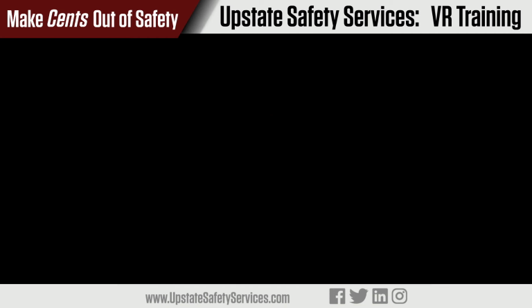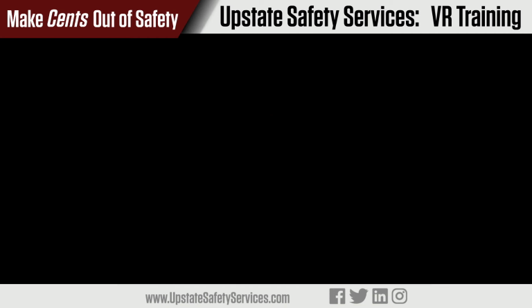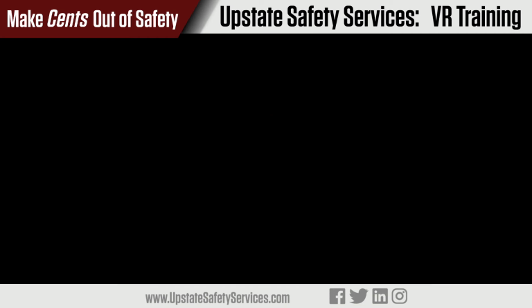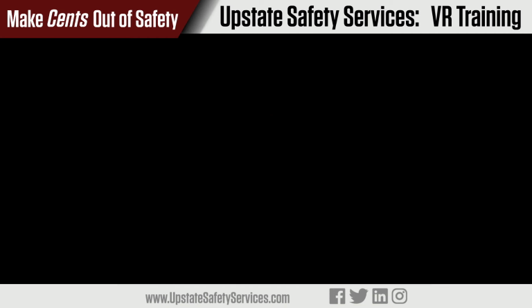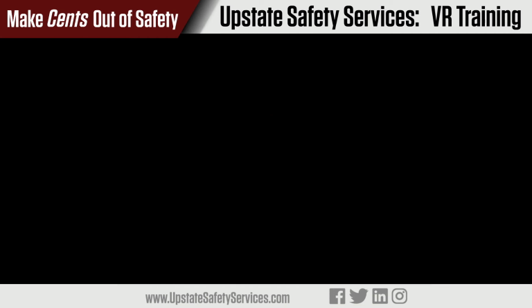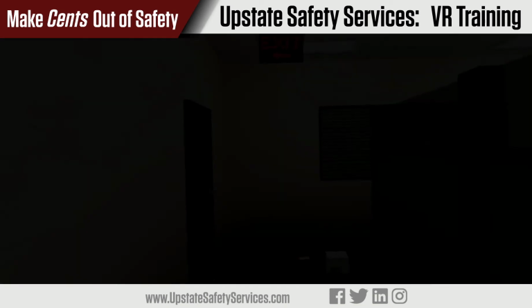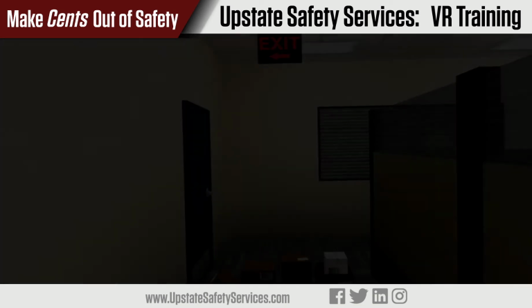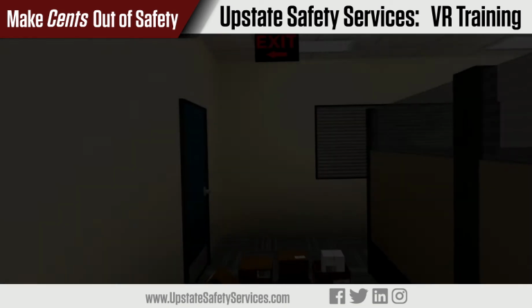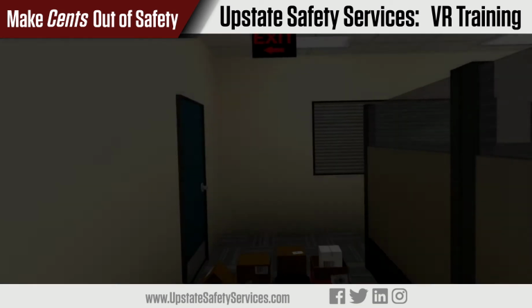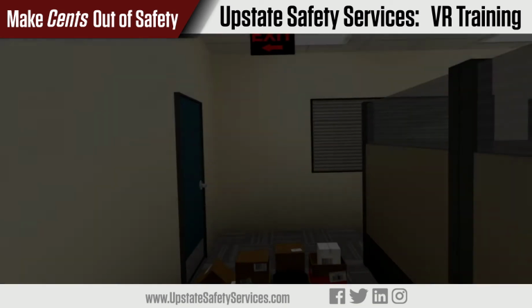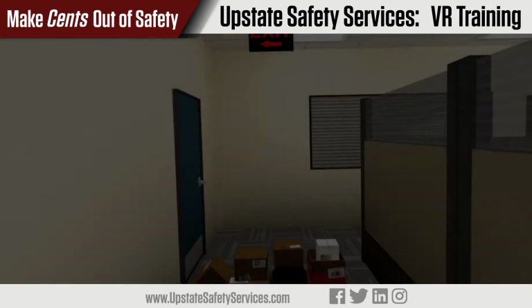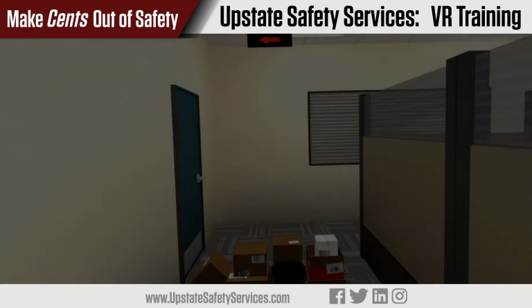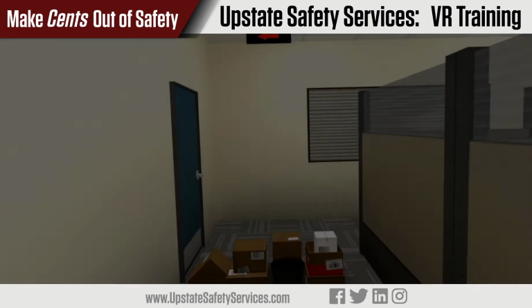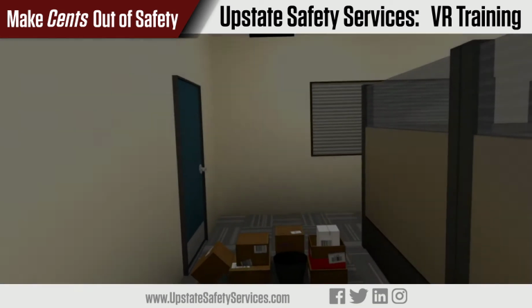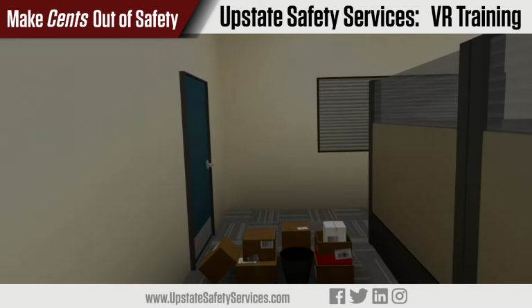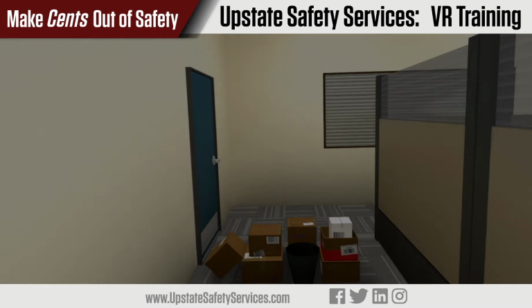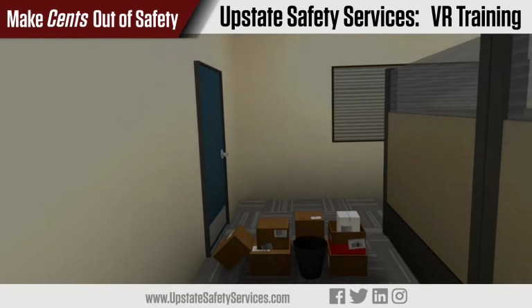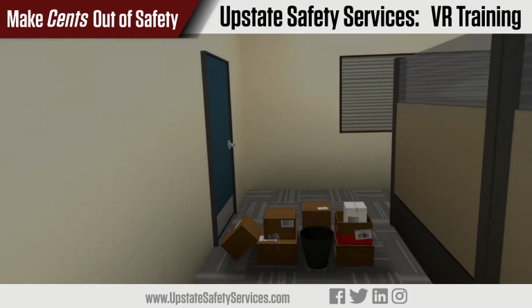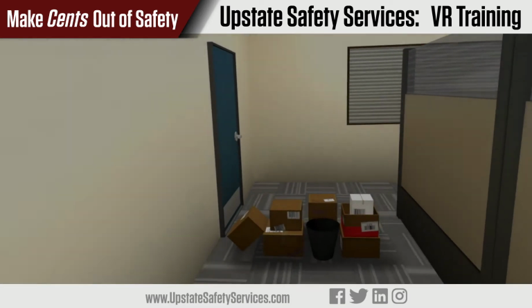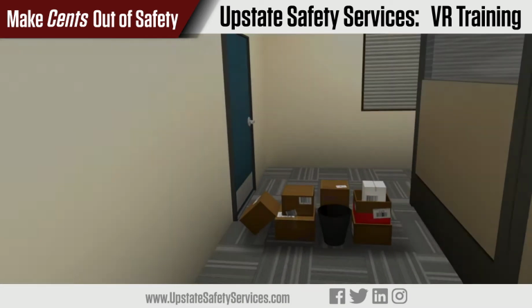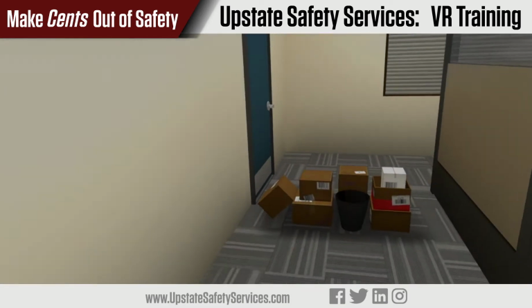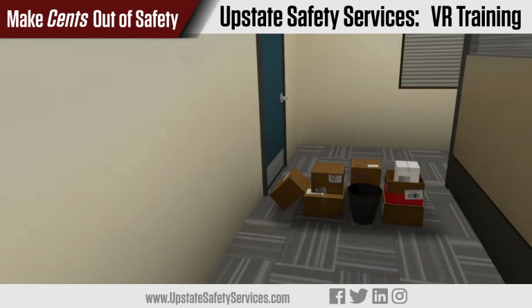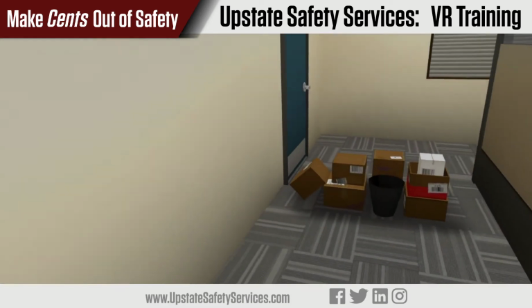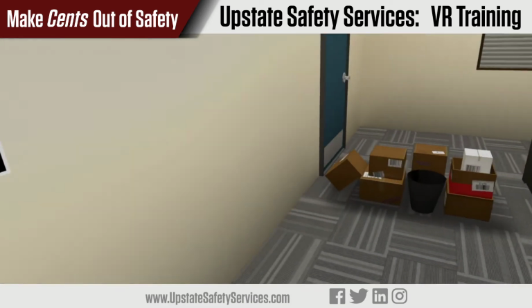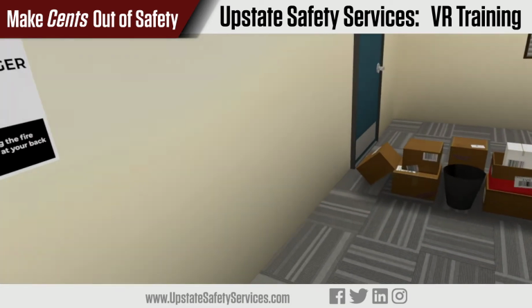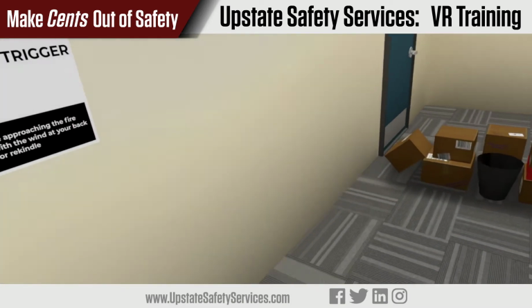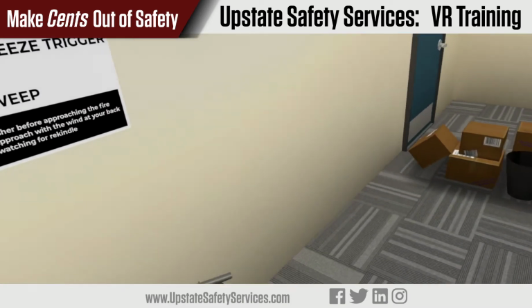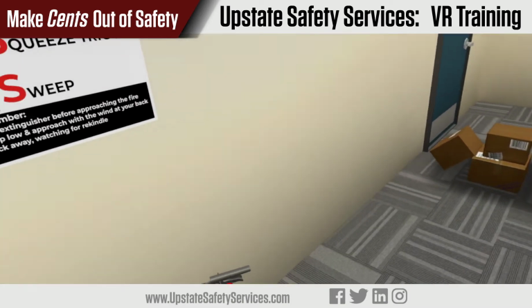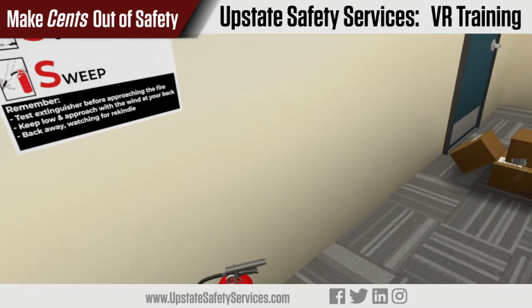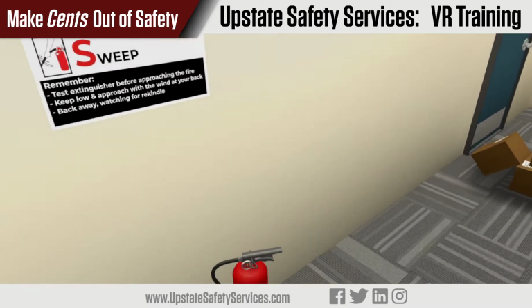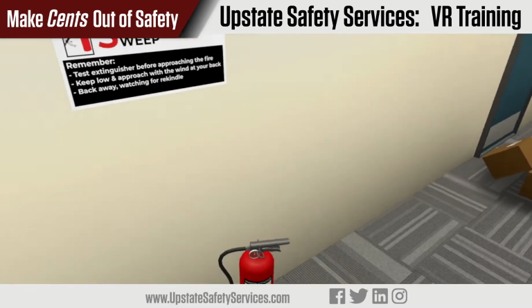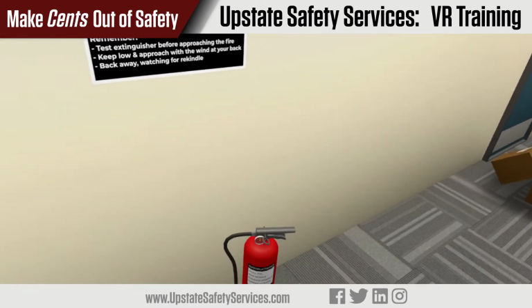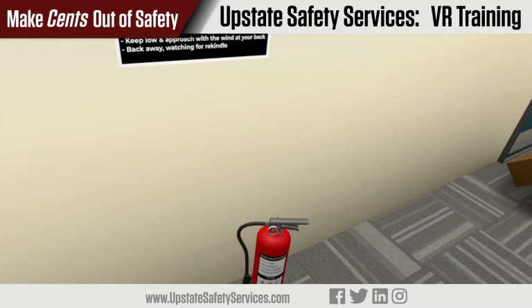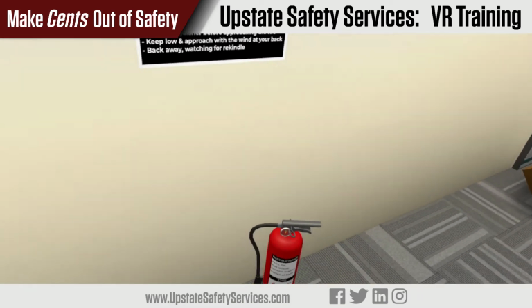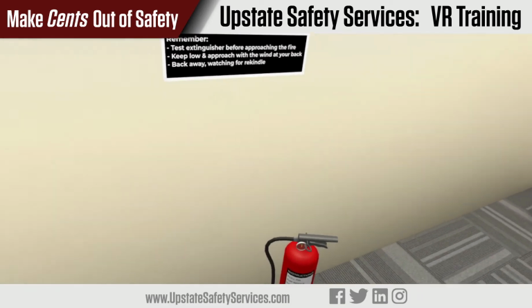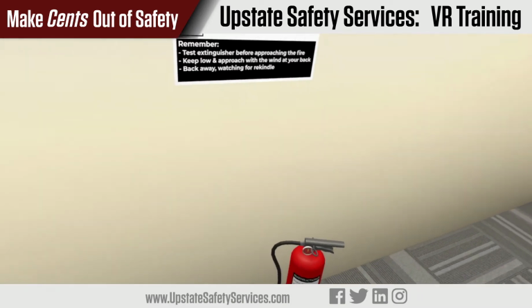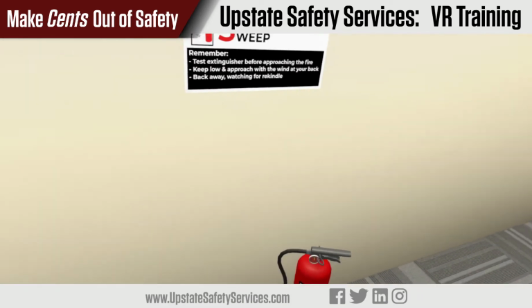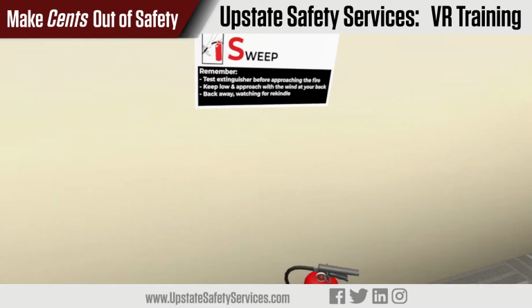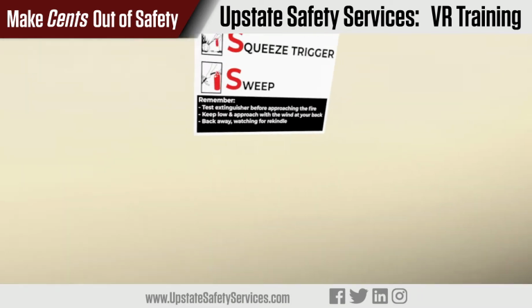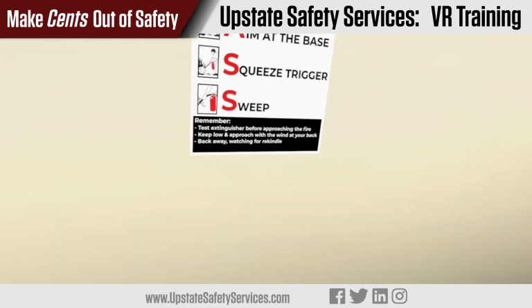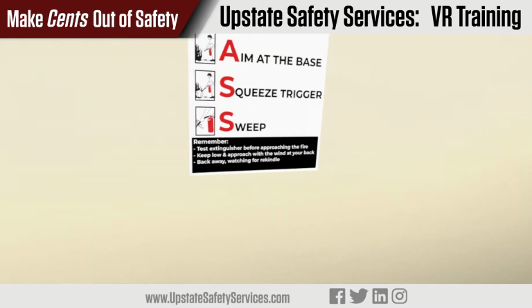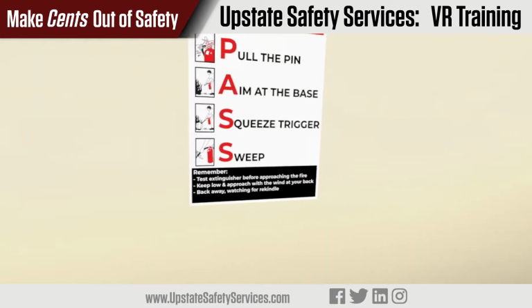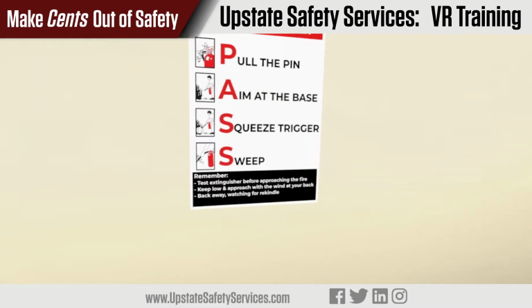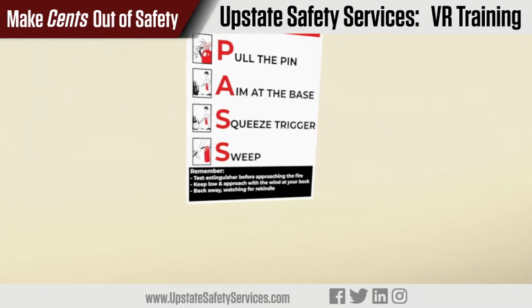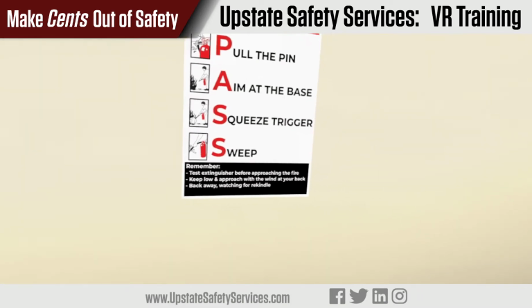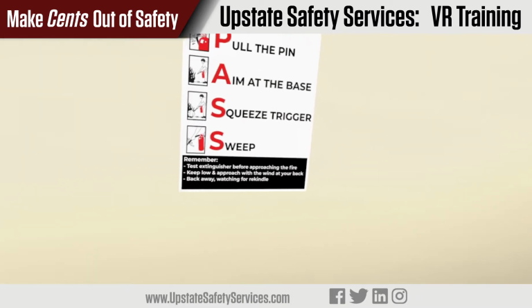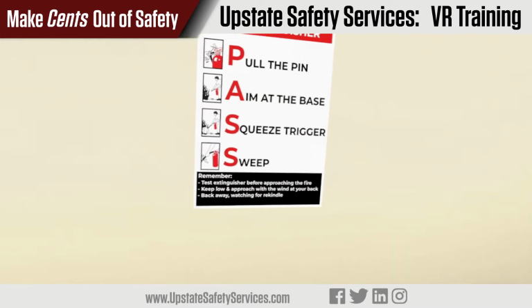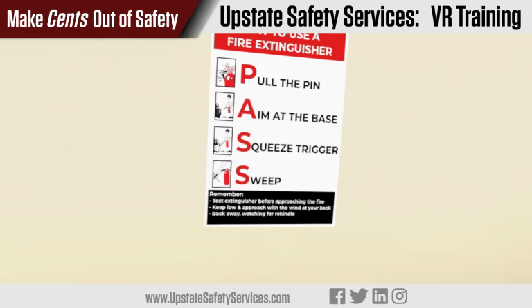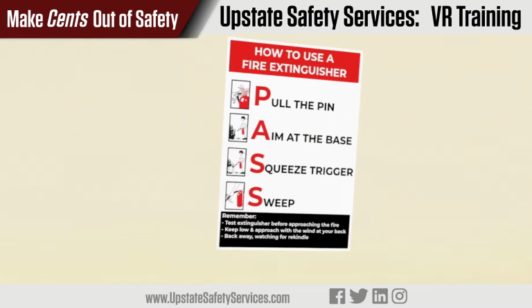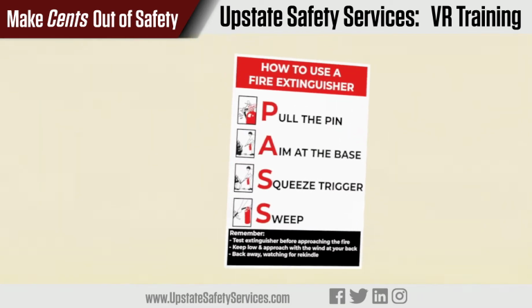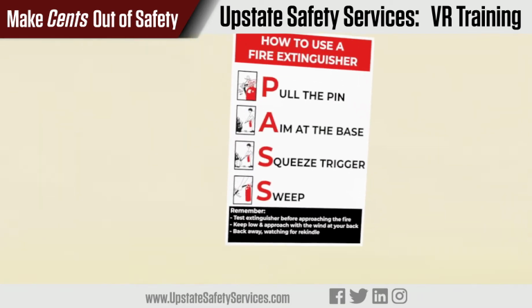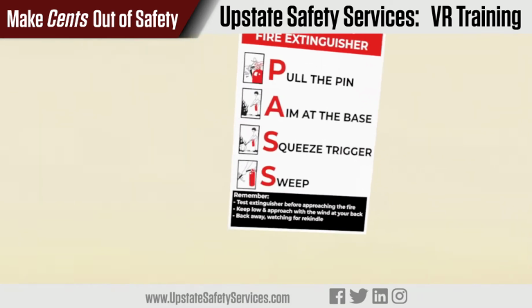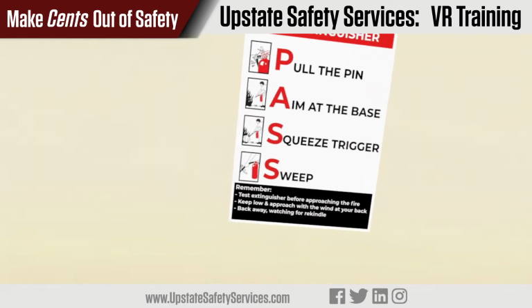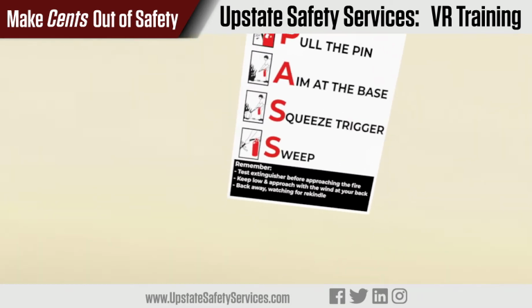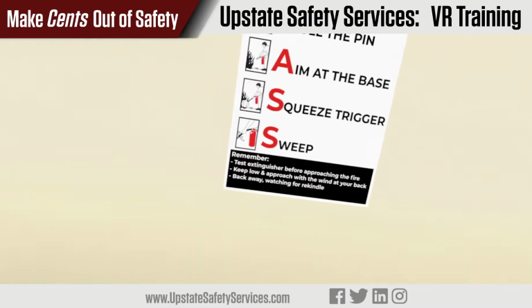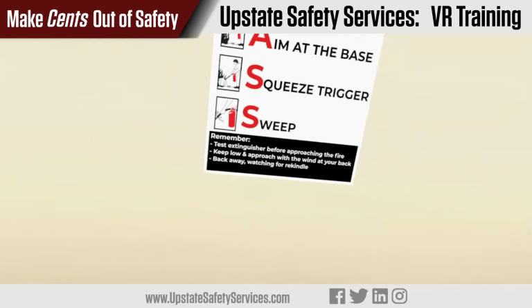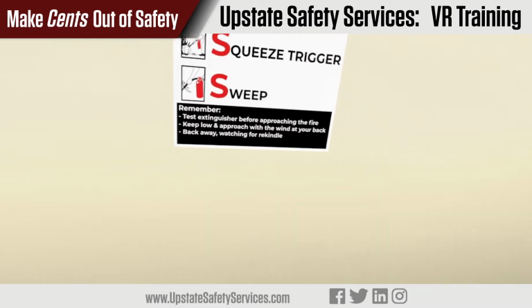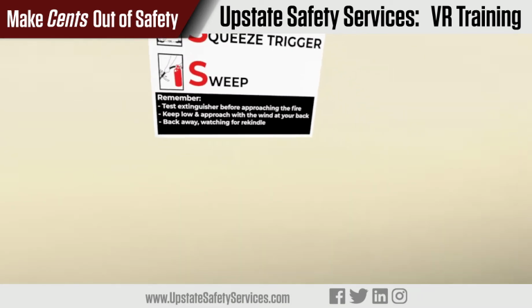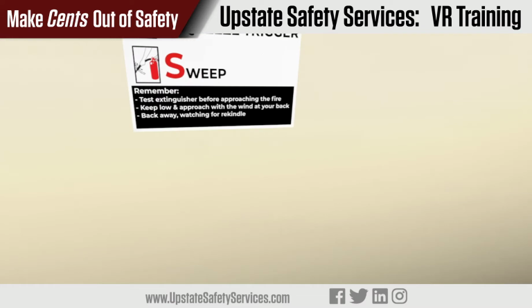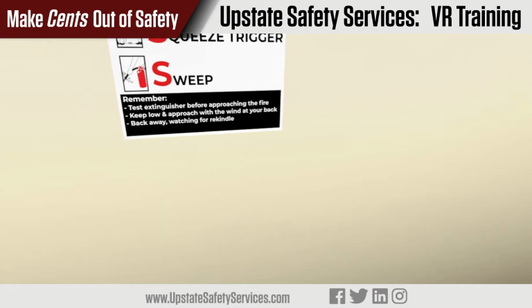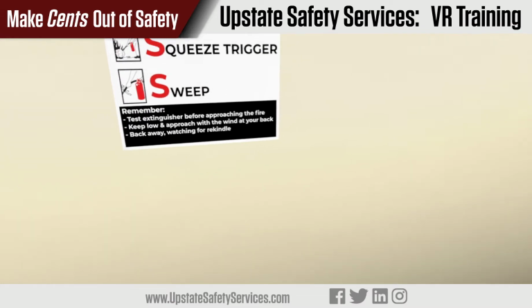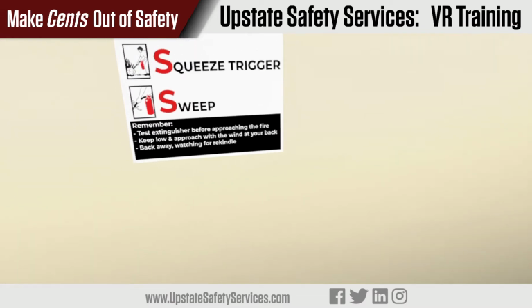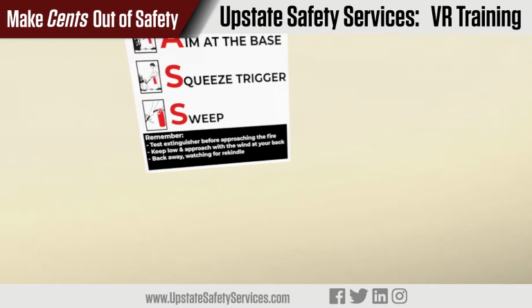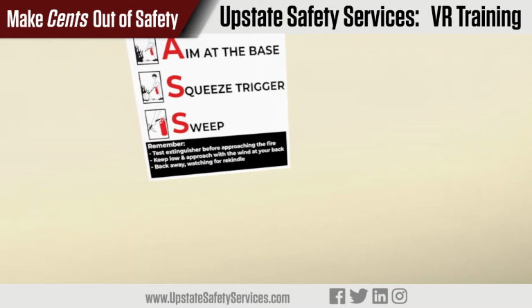Welcome to the Upstate Safety Services fire extinguisher training. Today we'll cover the basics of using an ABC type fire extinguisher.